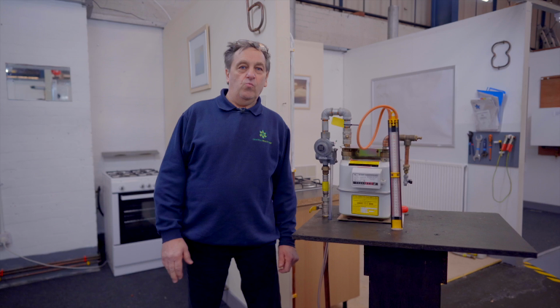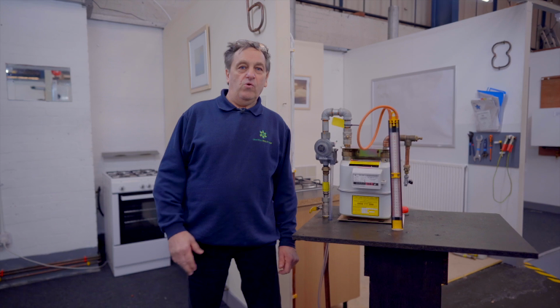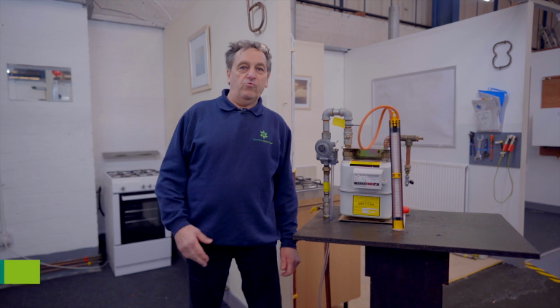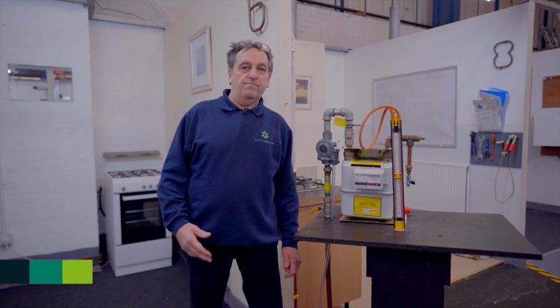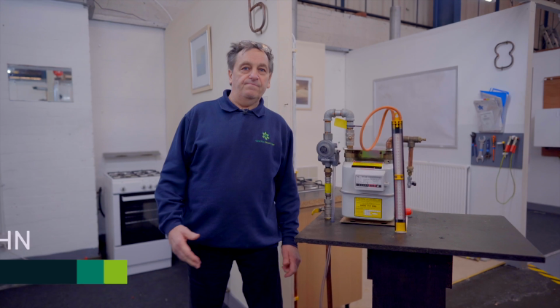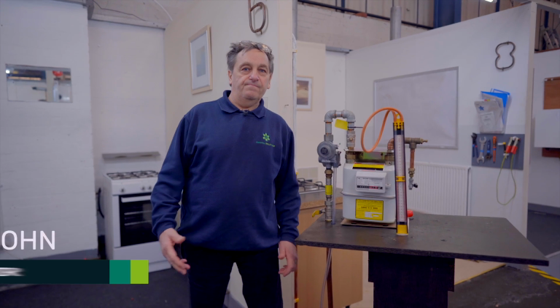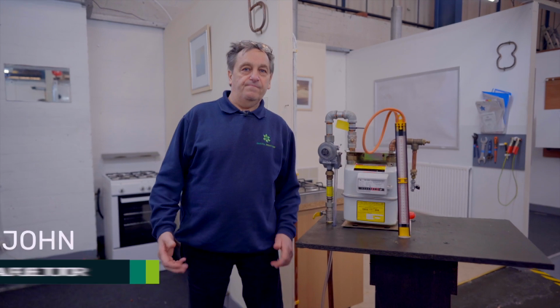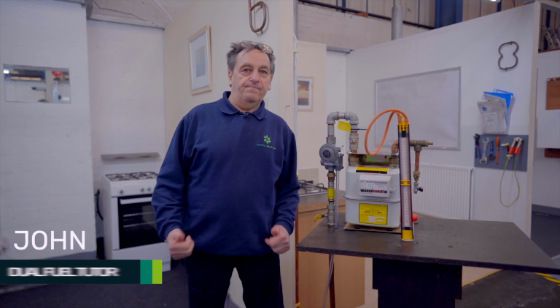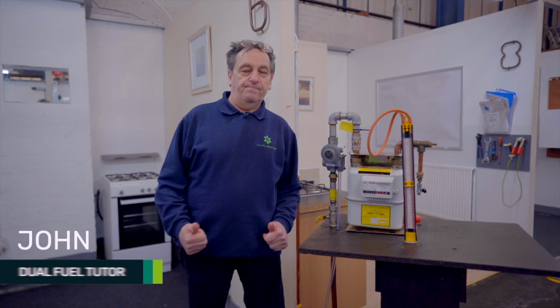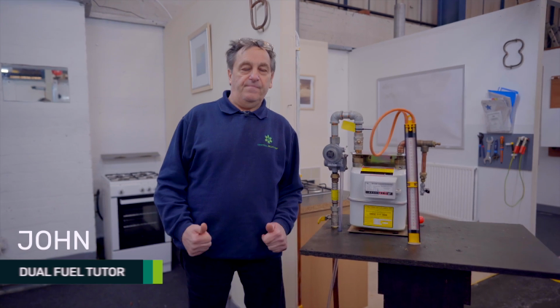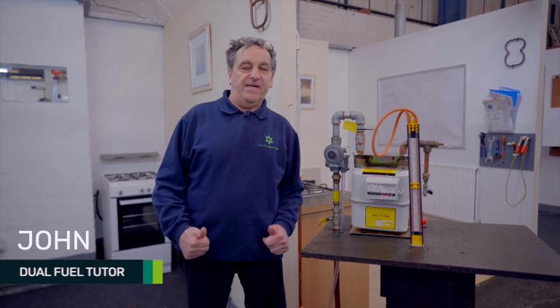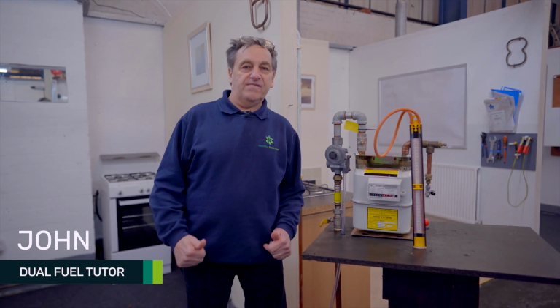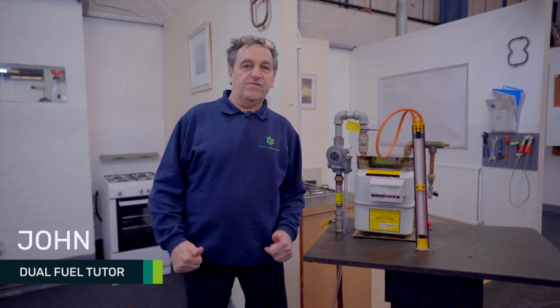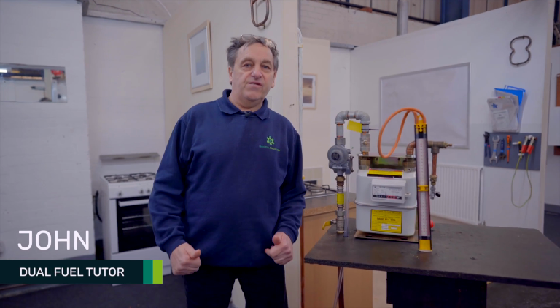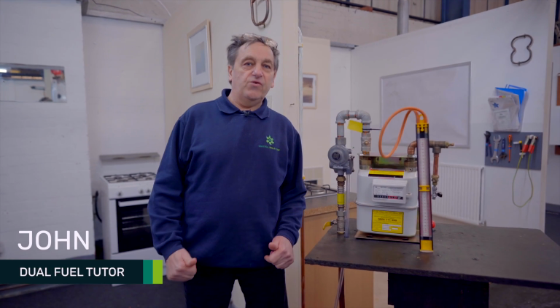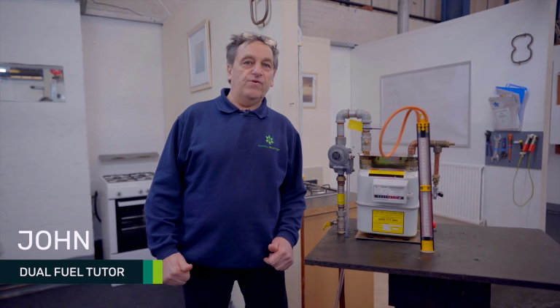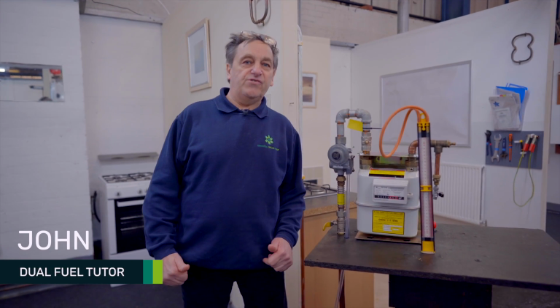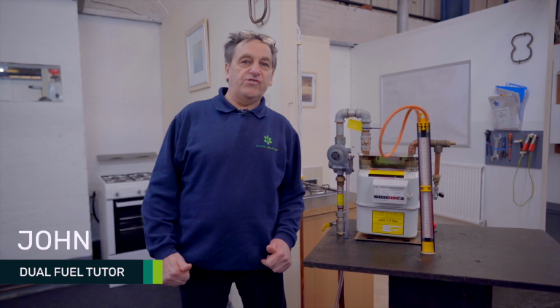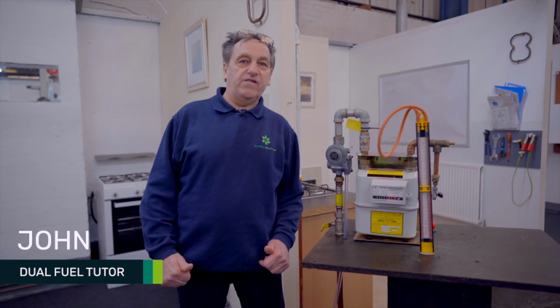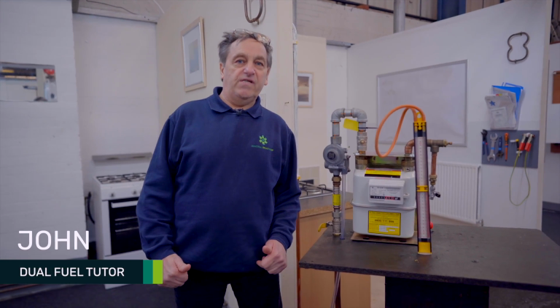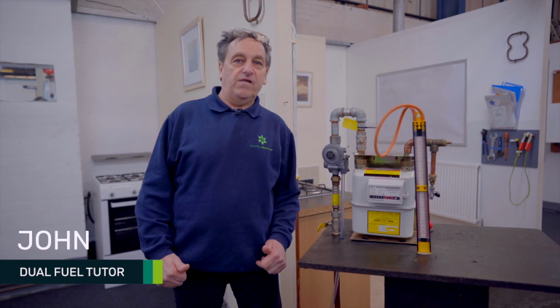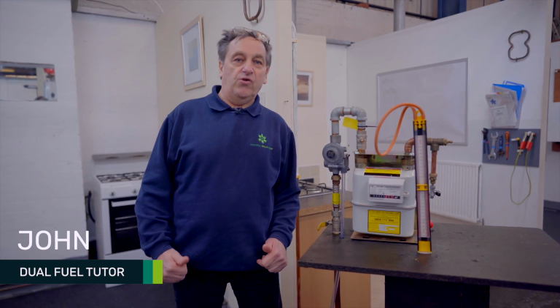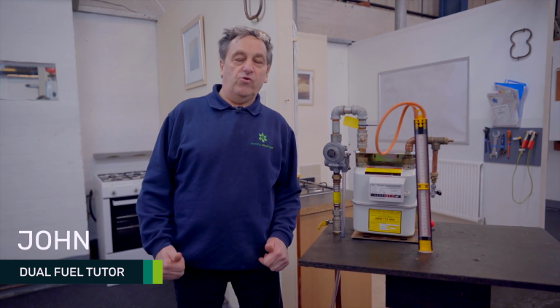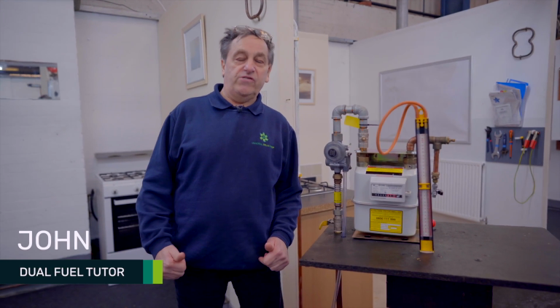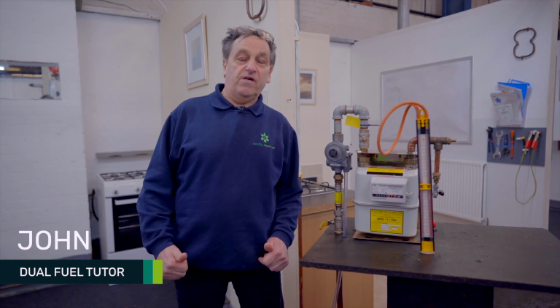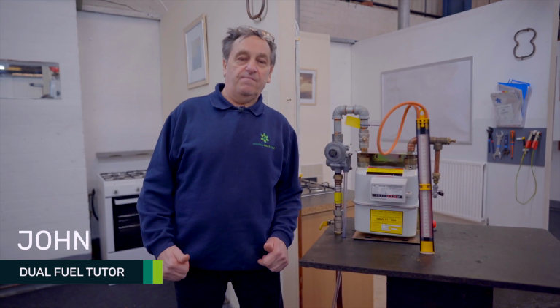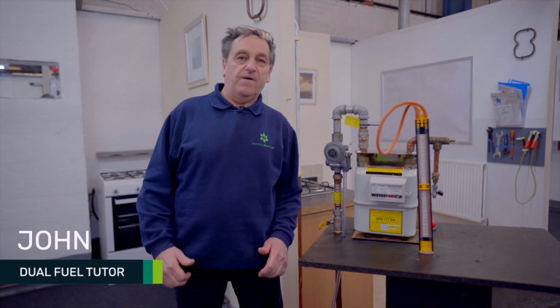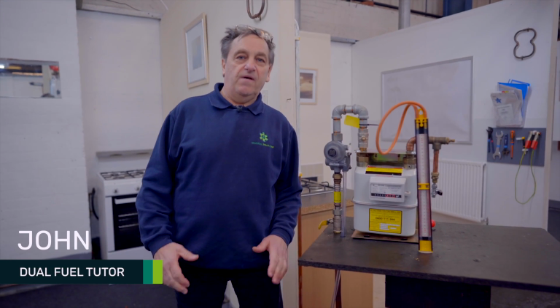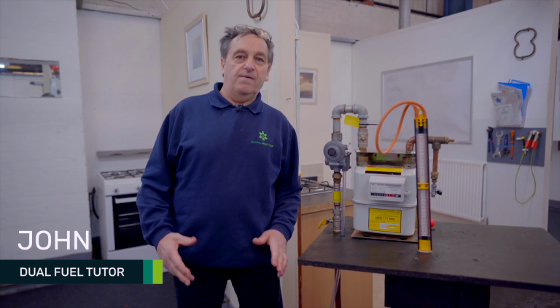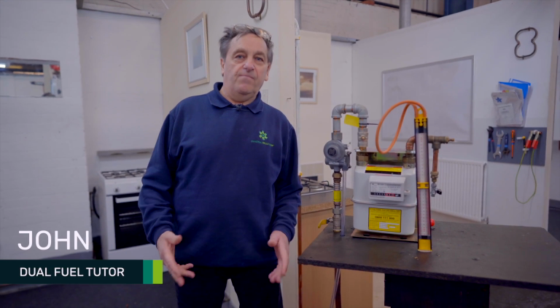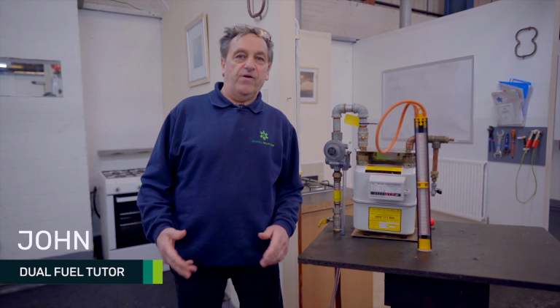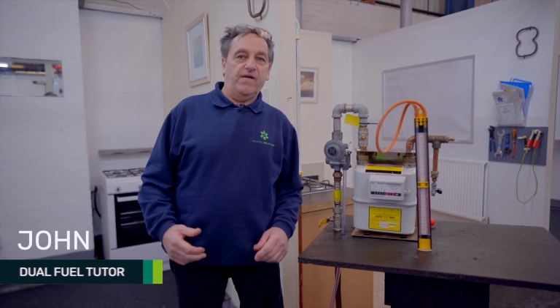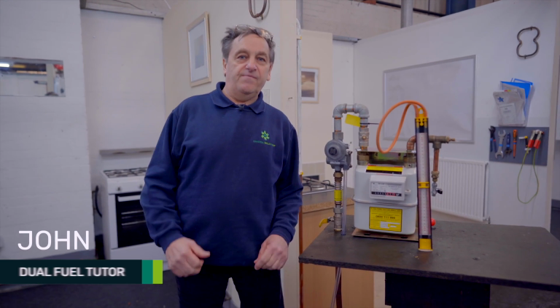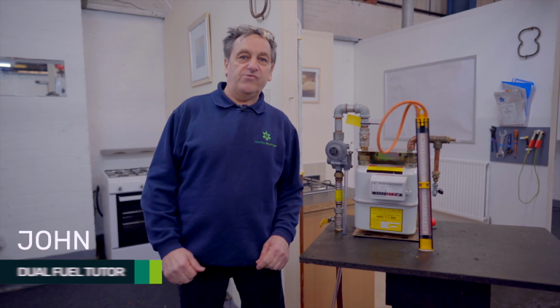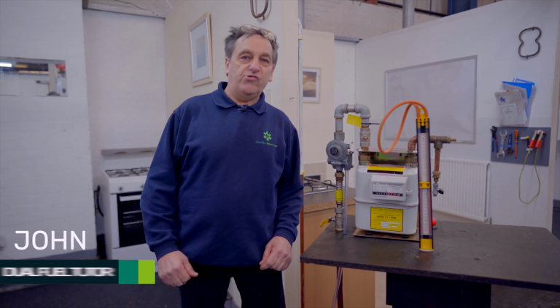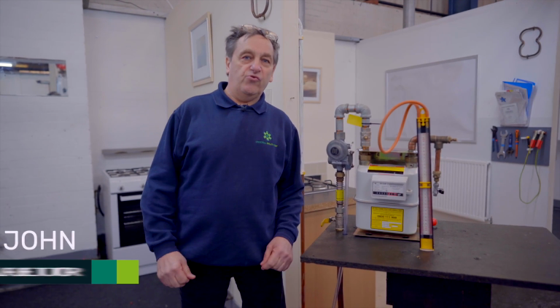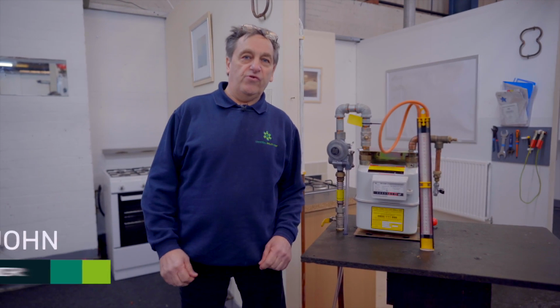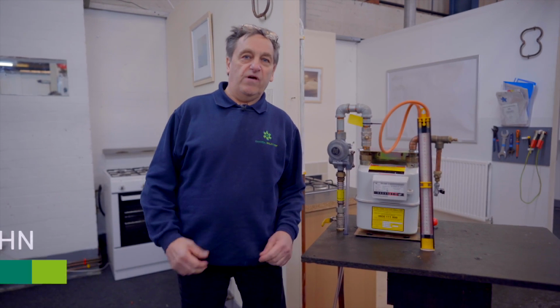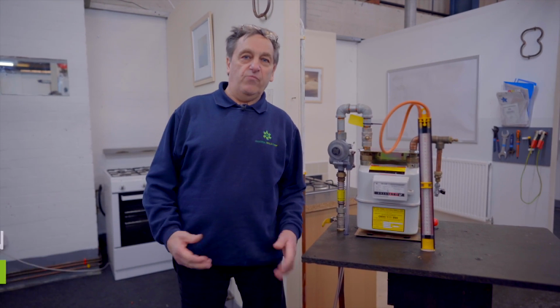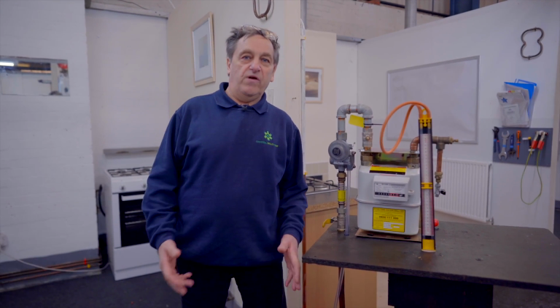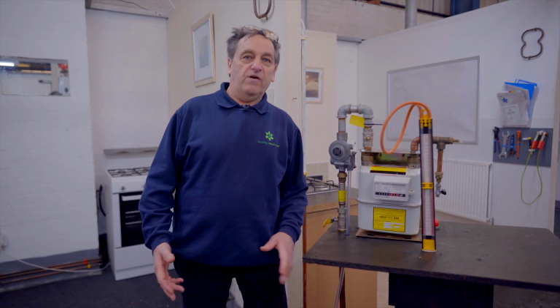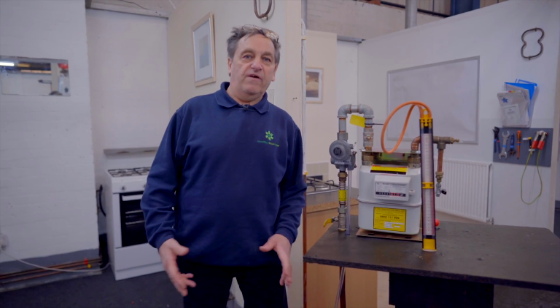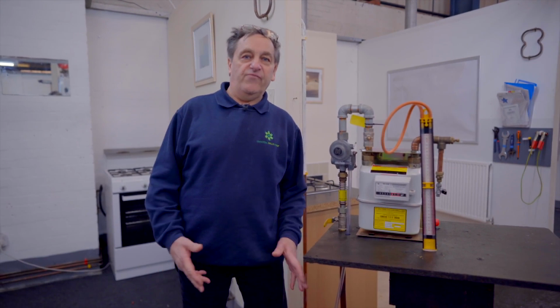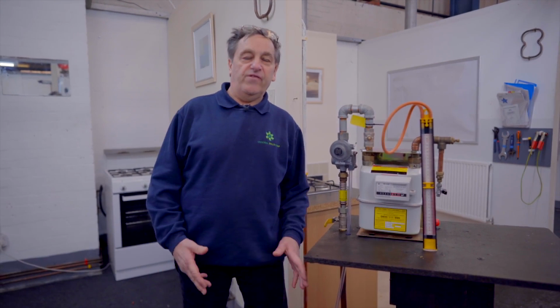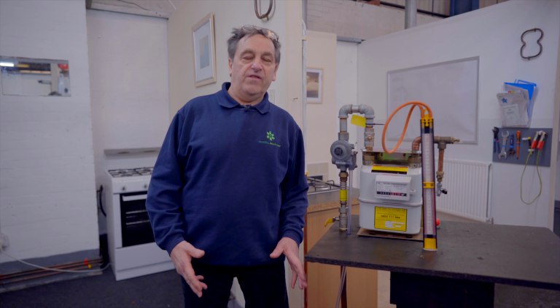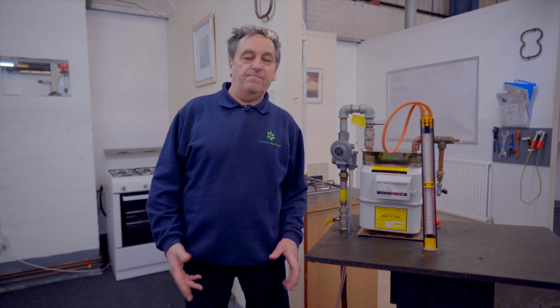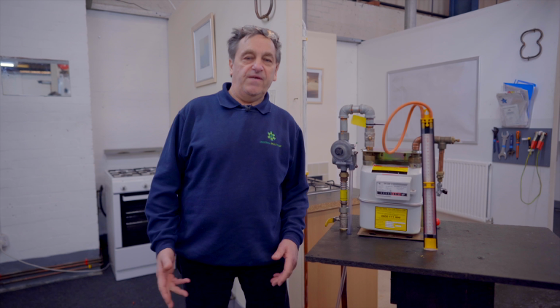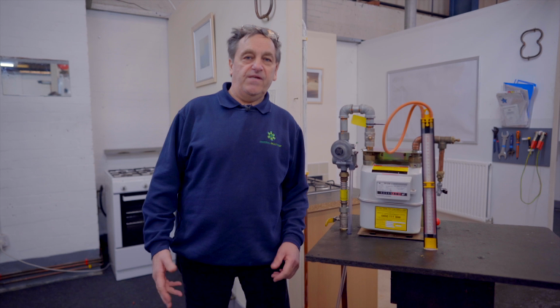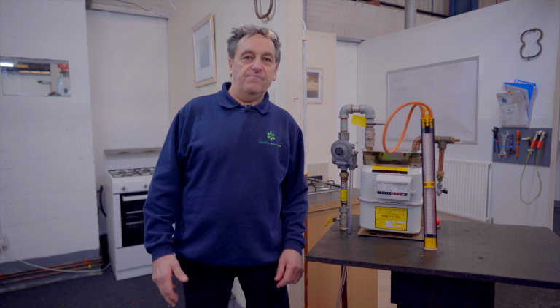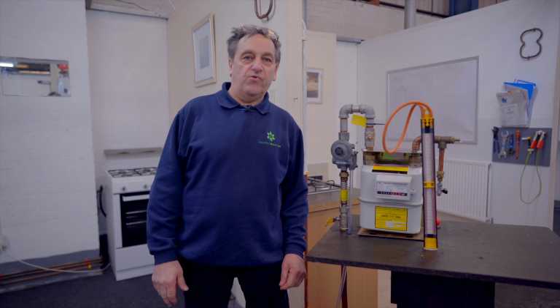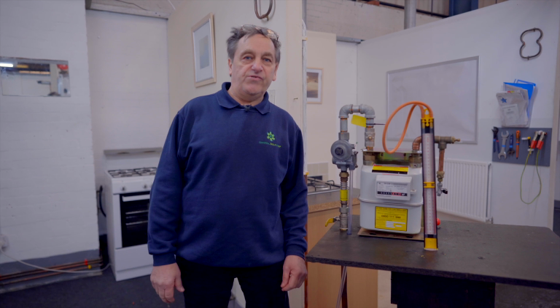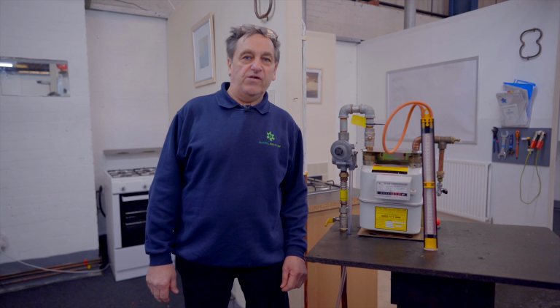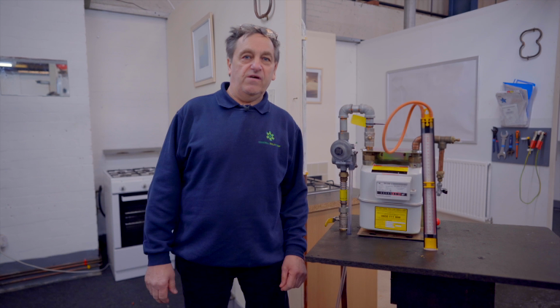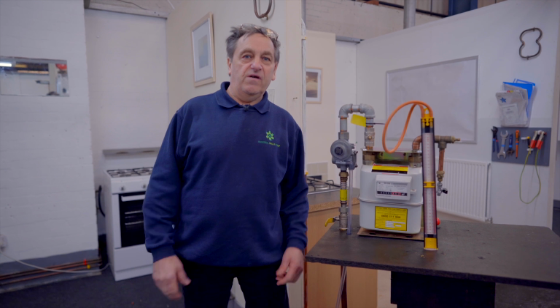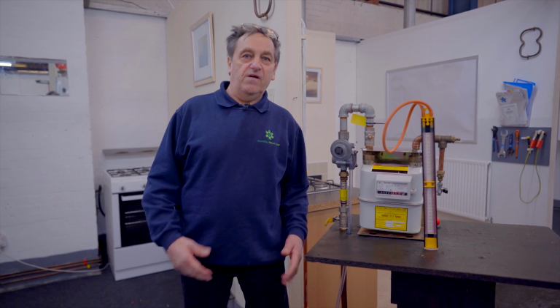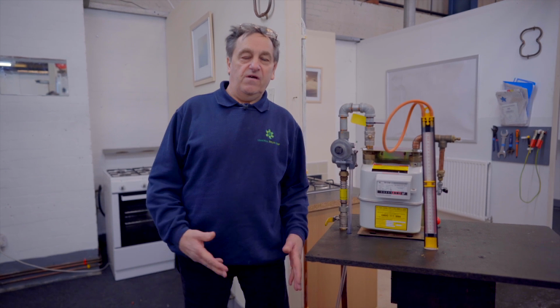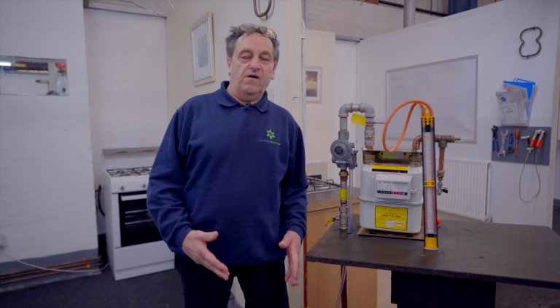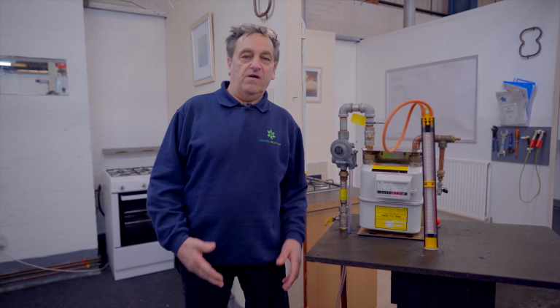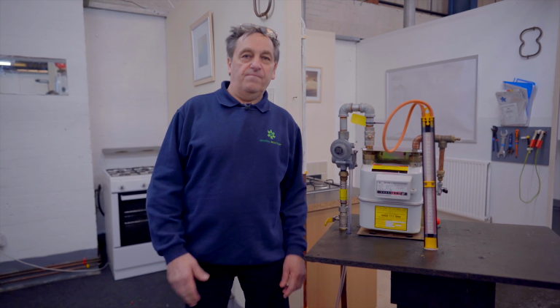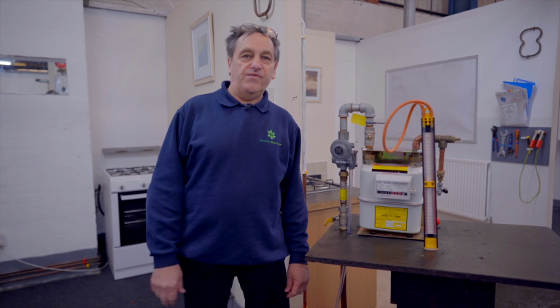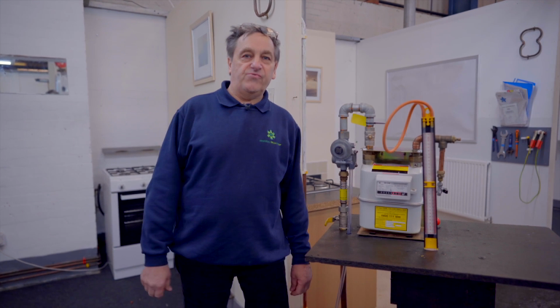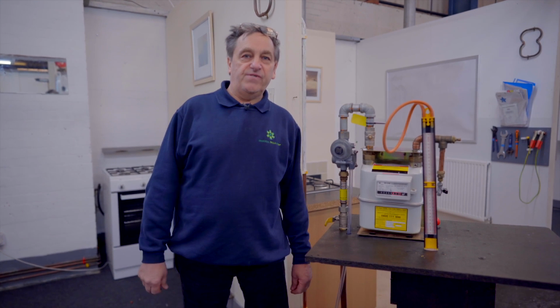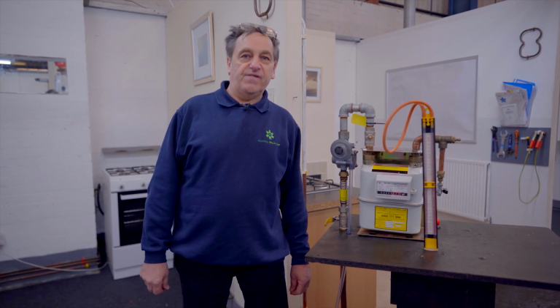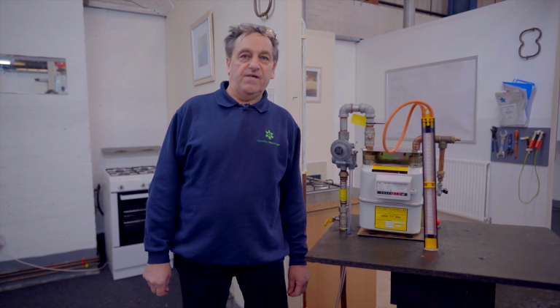Welcome back to the USG Knowledge Hub. My name is John and we are covering the medium pressure metering today.